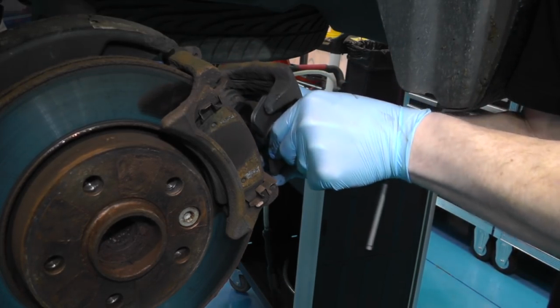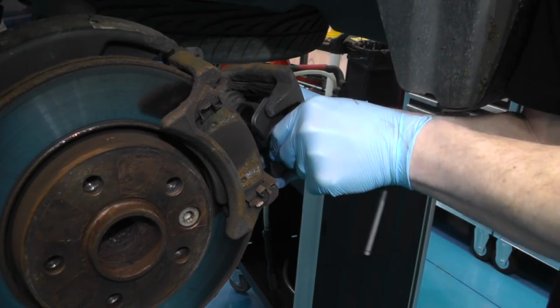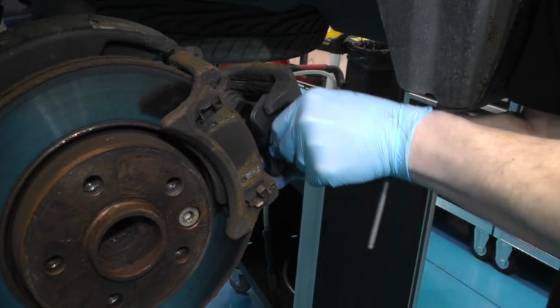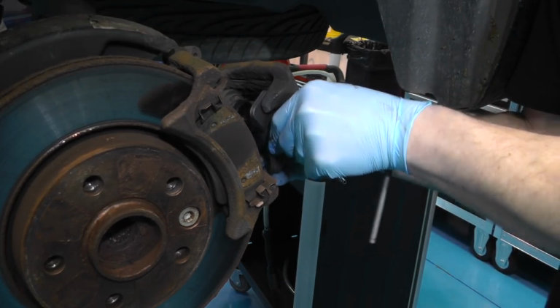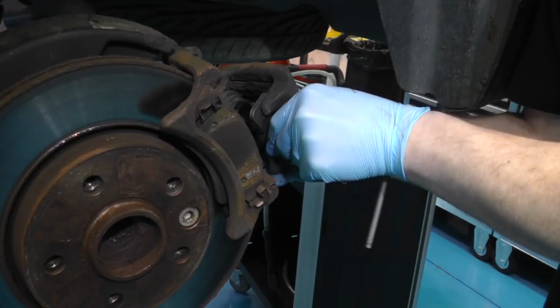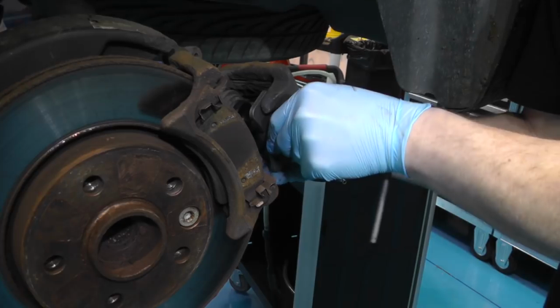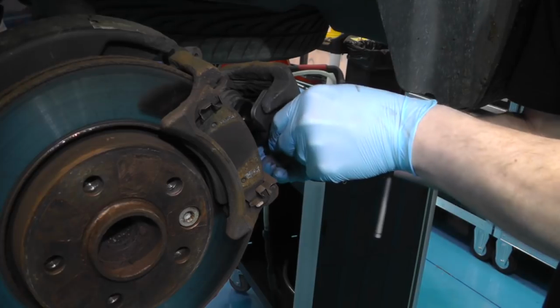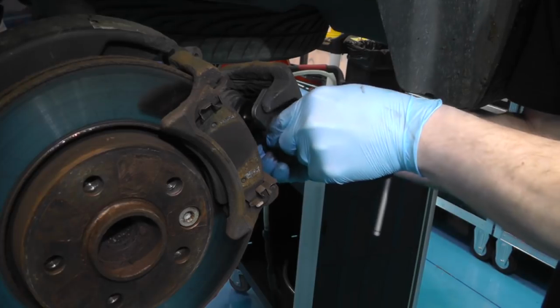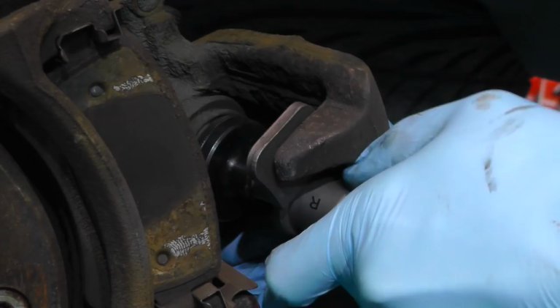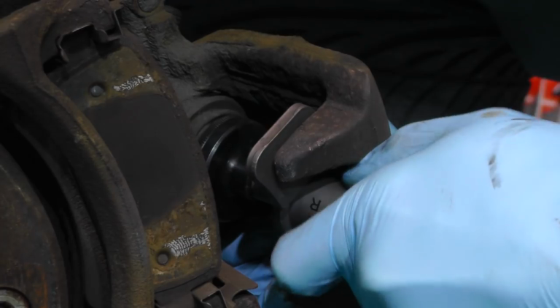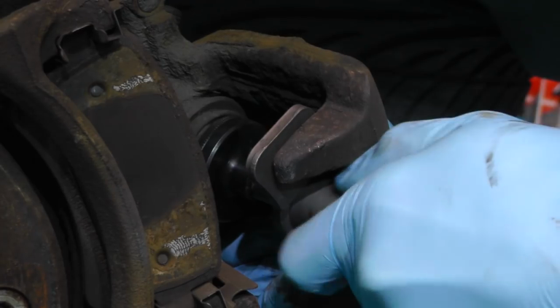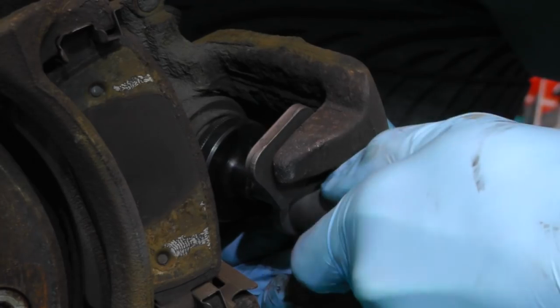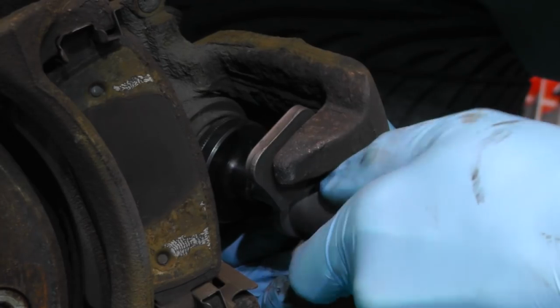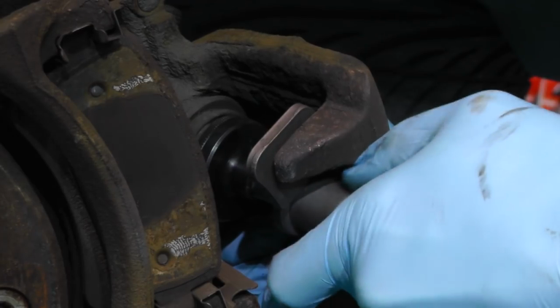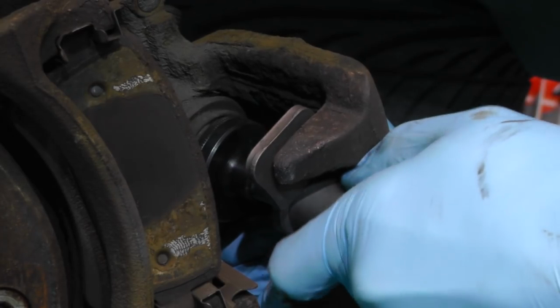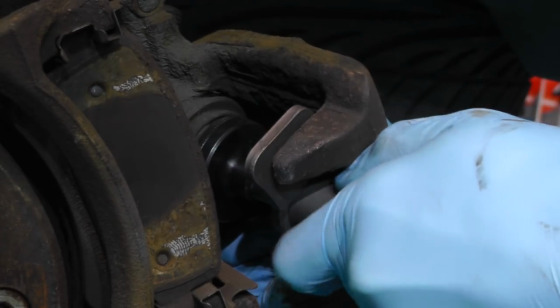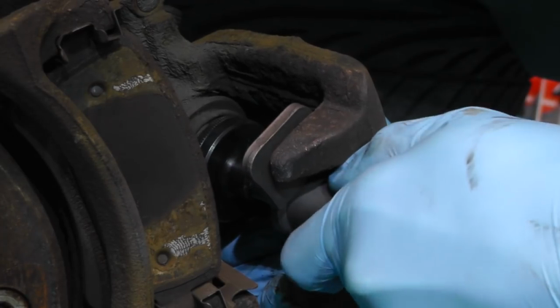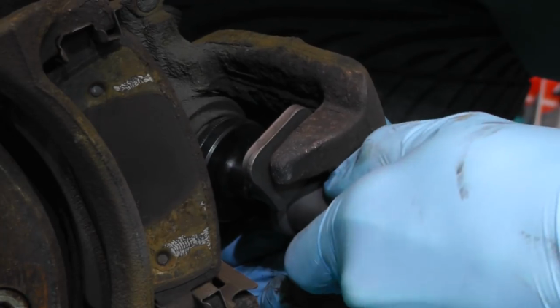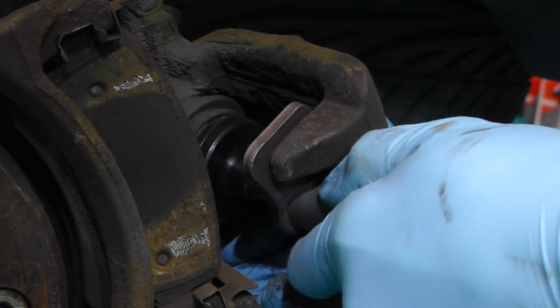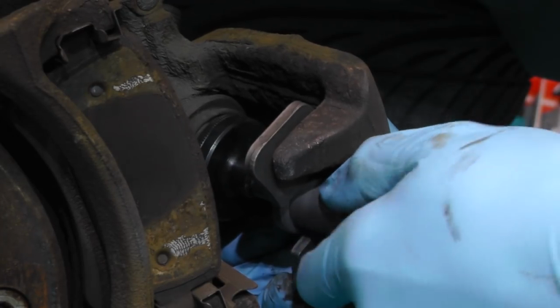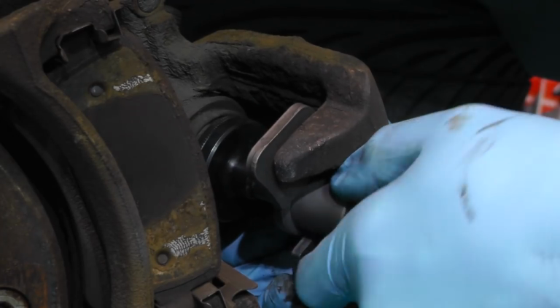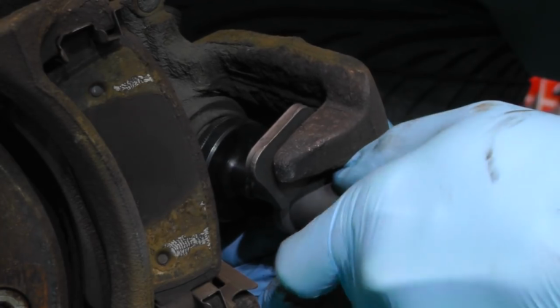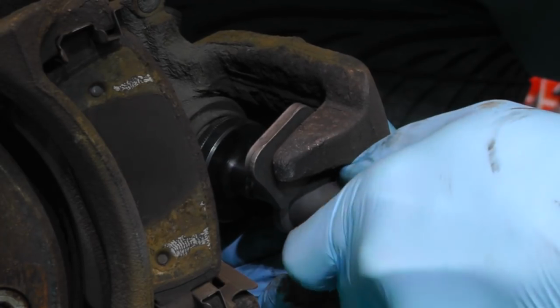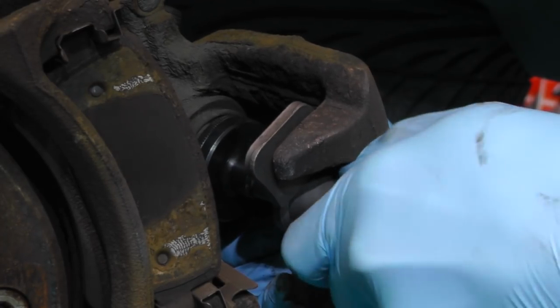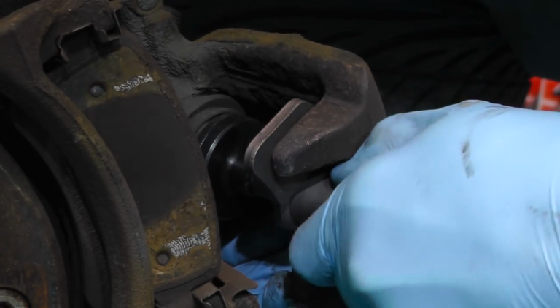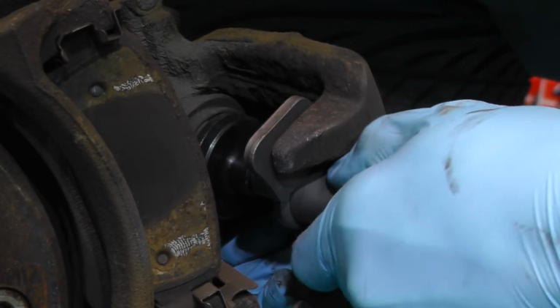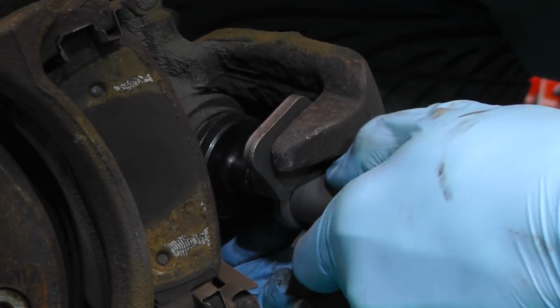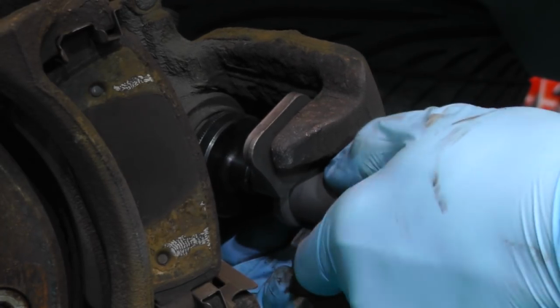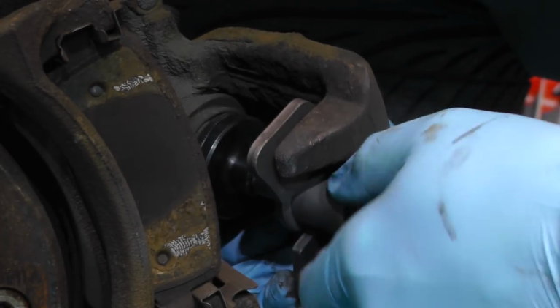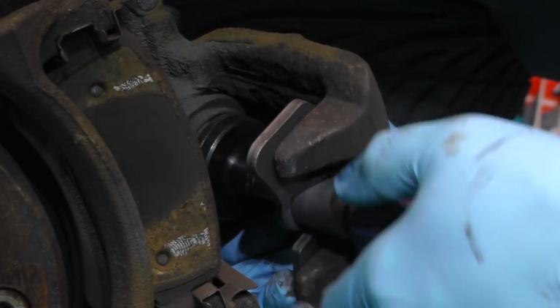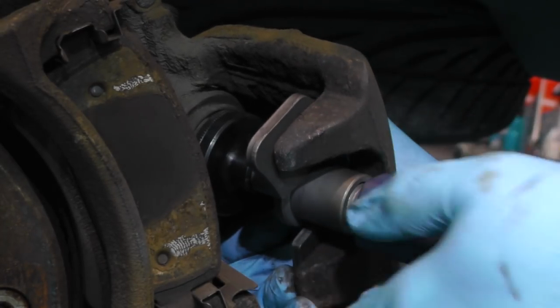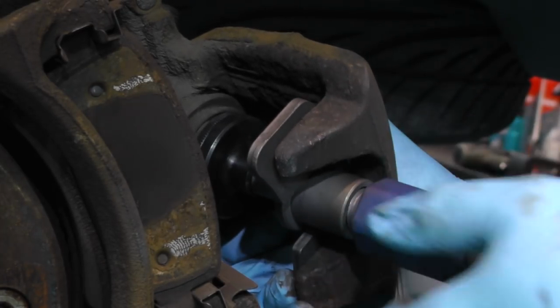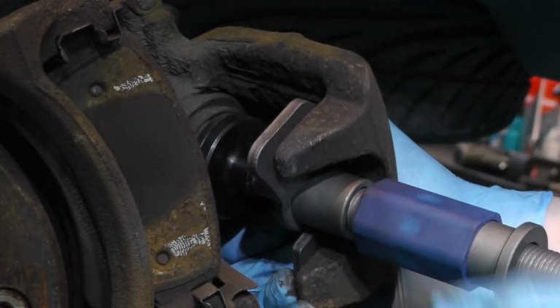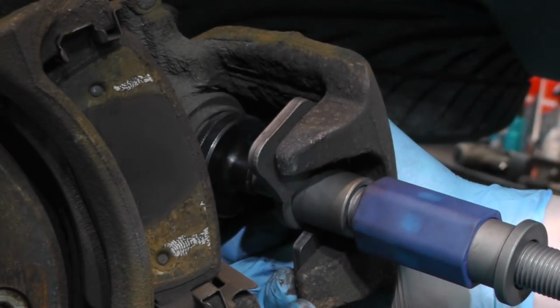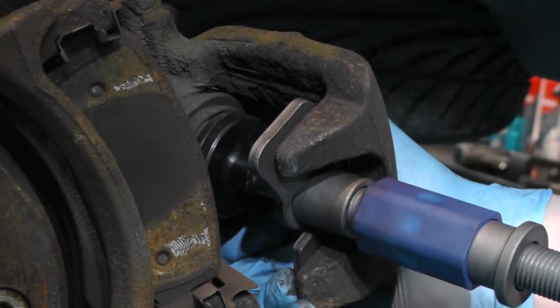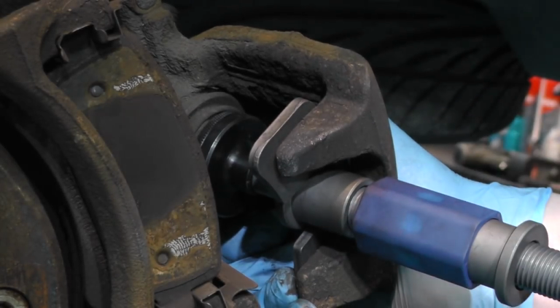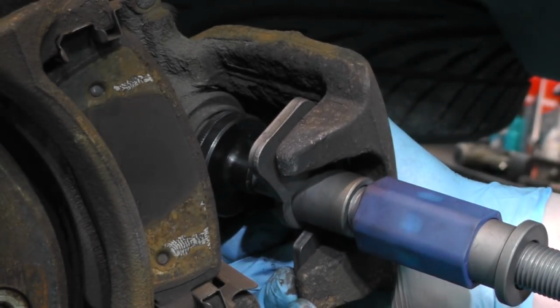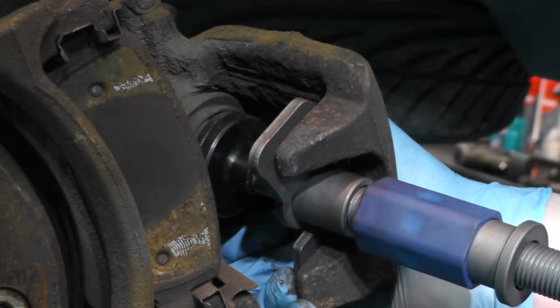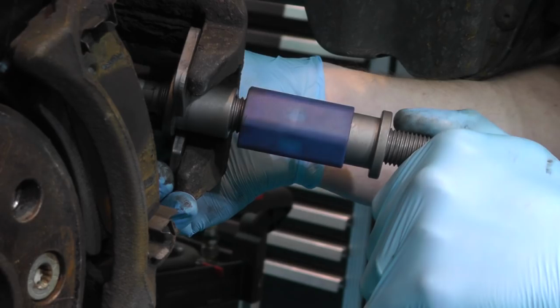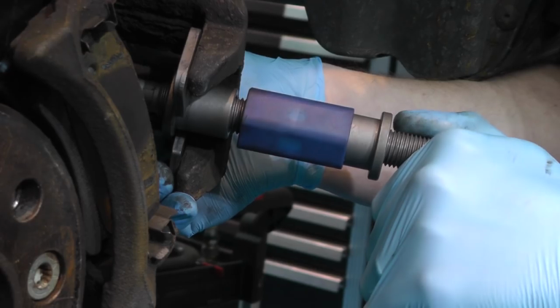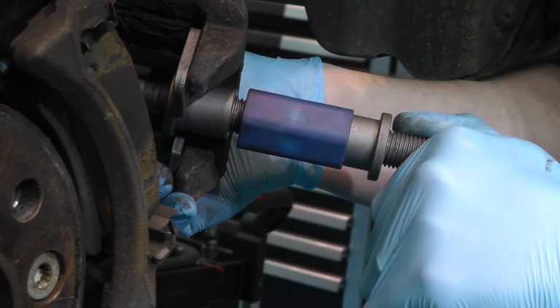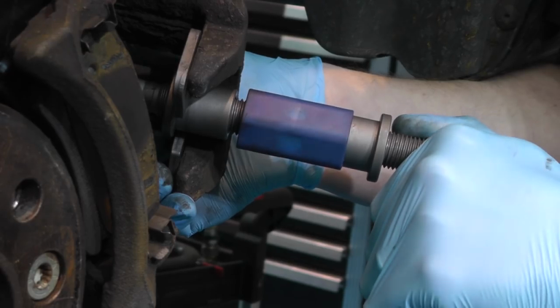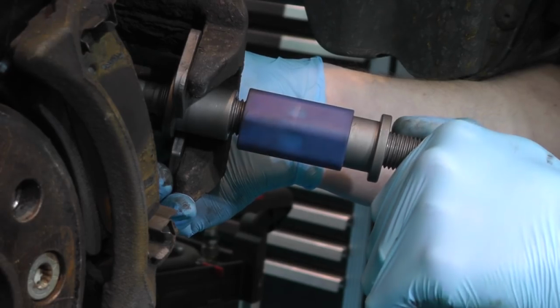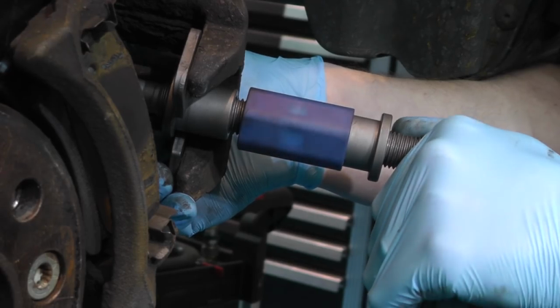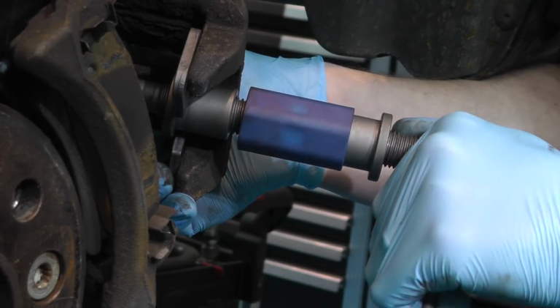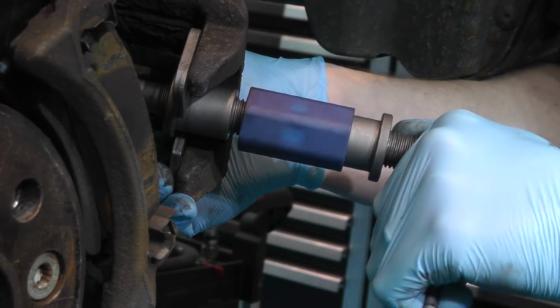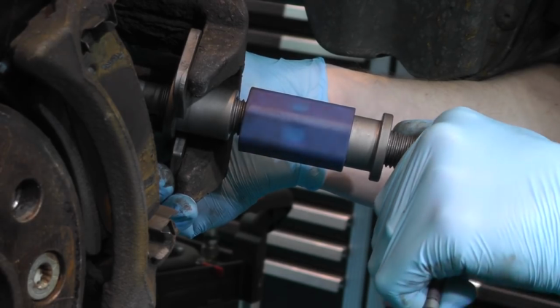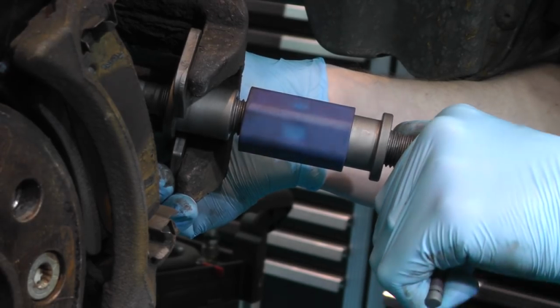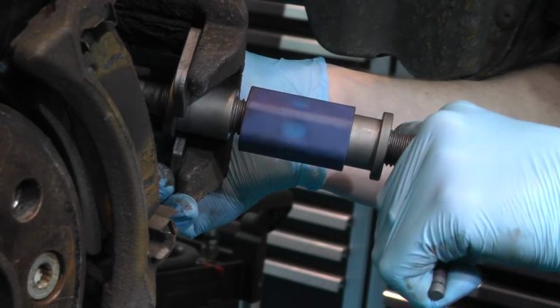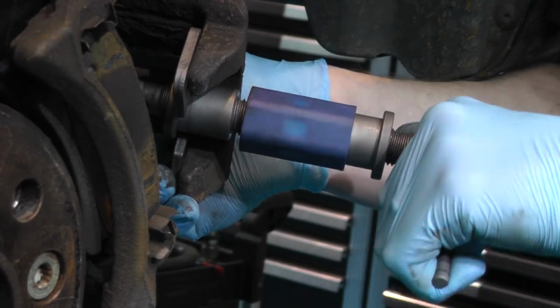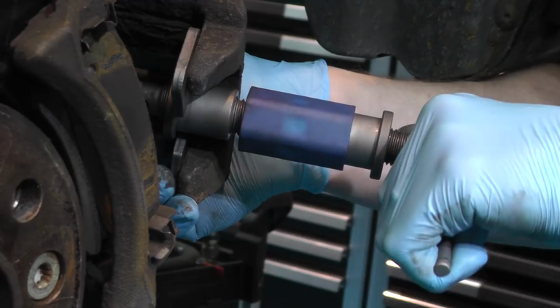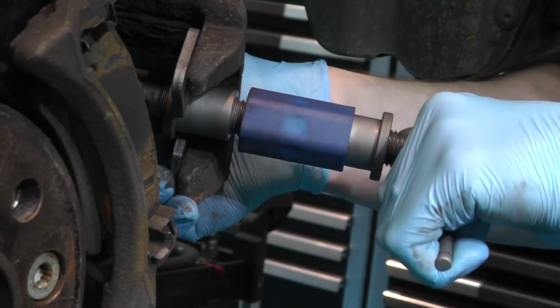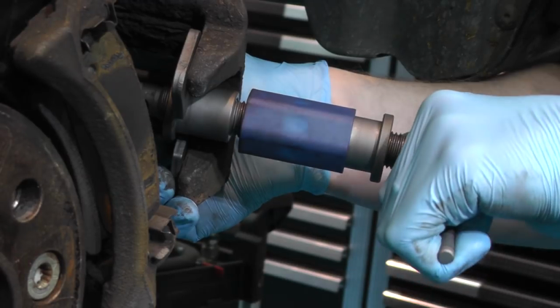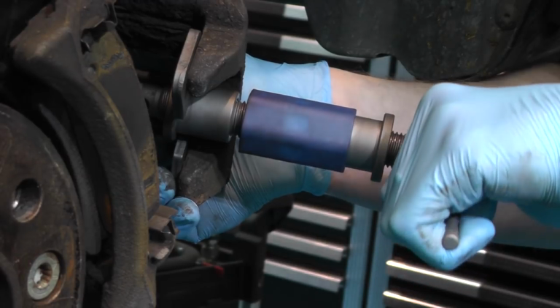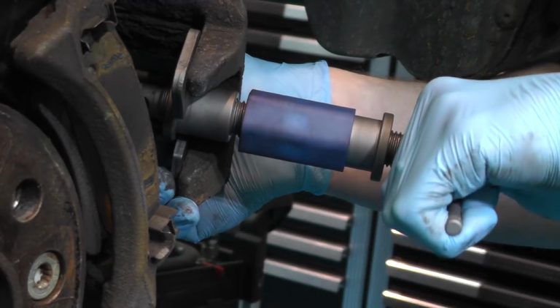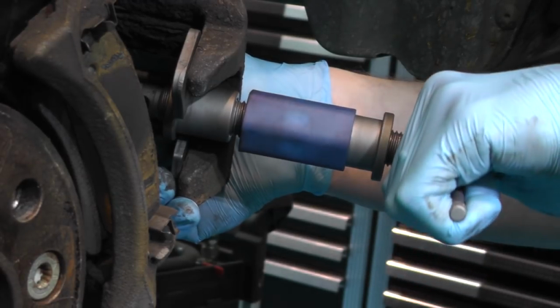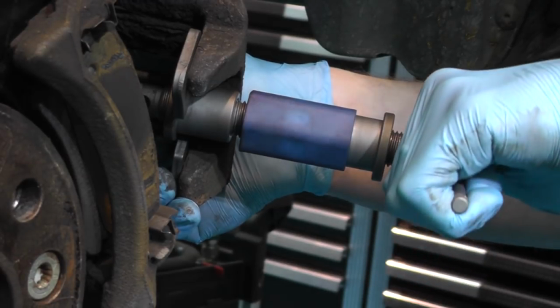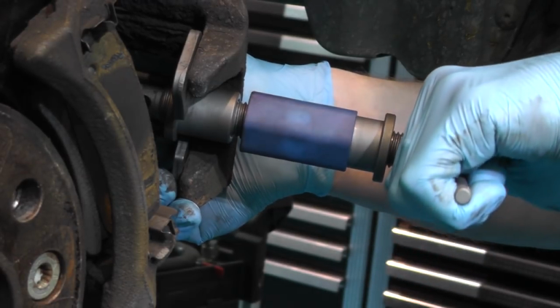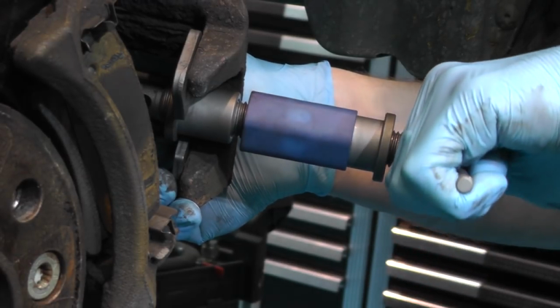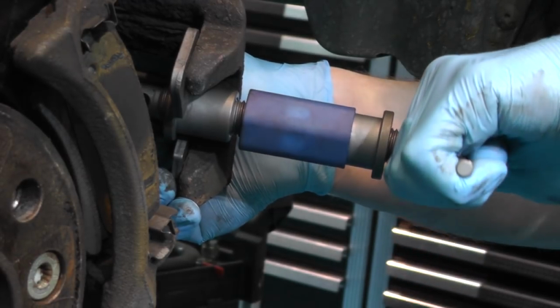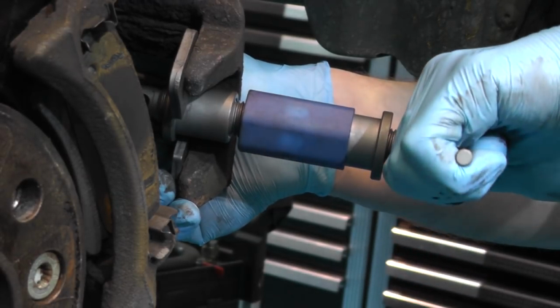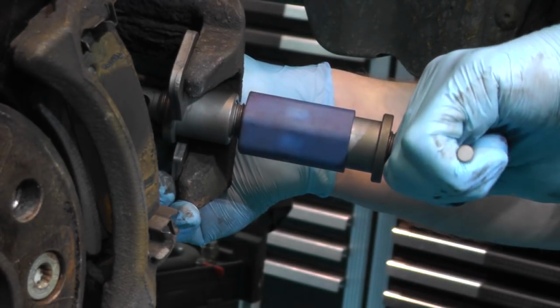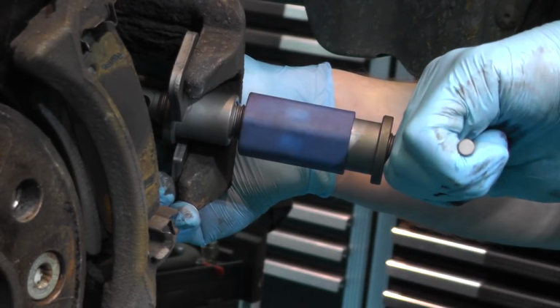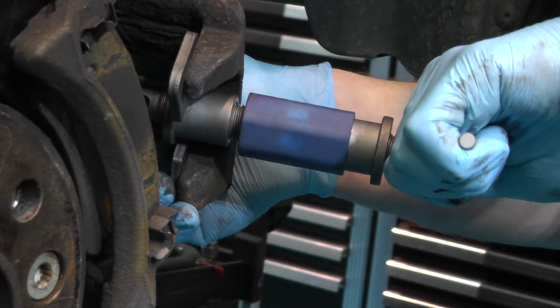When using the rewind tool, apply firm pressure to the piston as you turn the T-handle to make sure the inner piston is wound back.